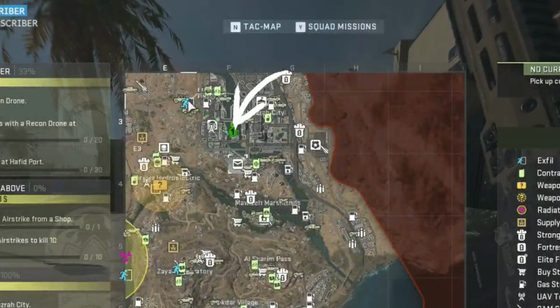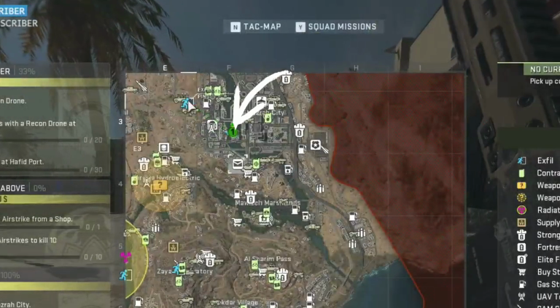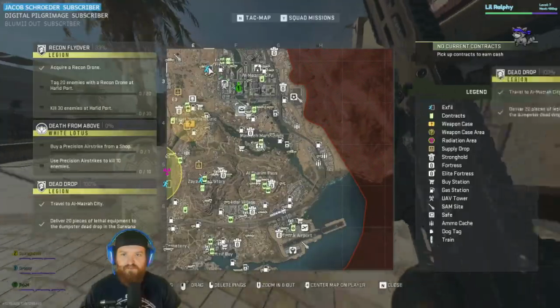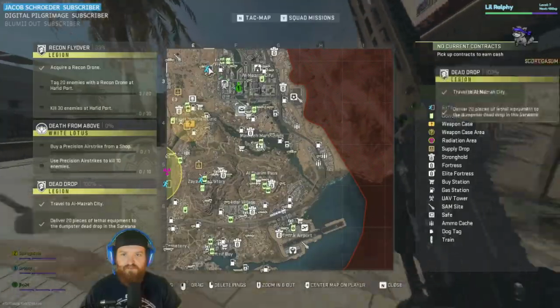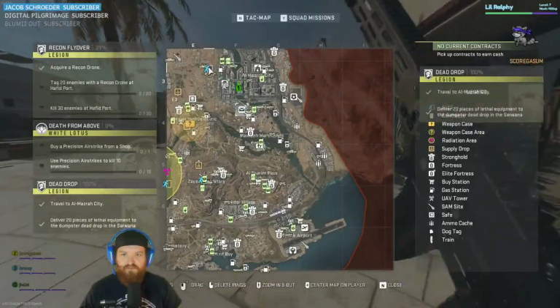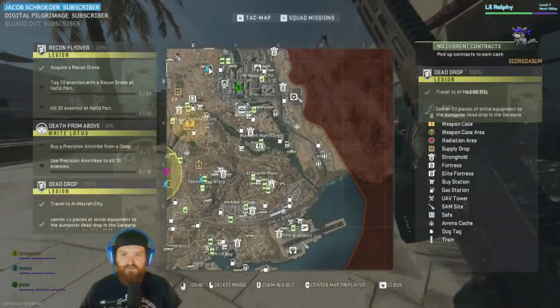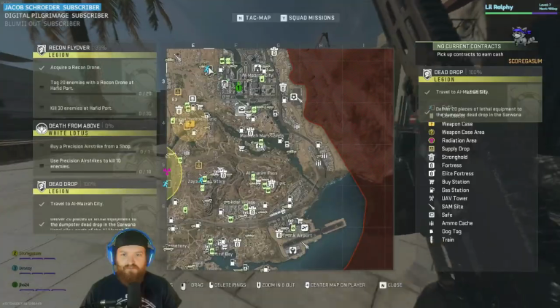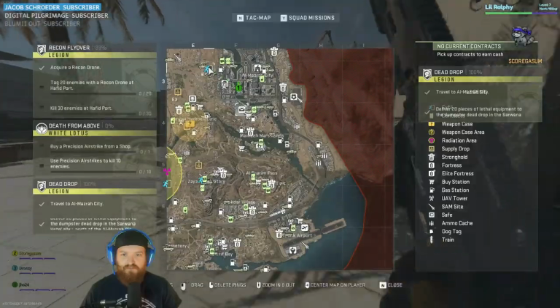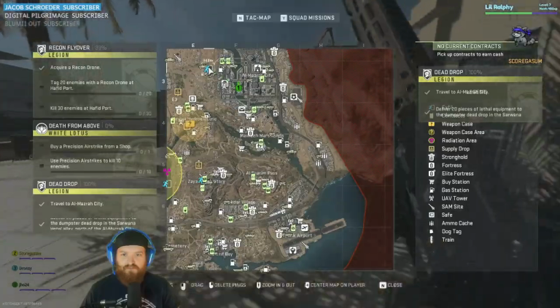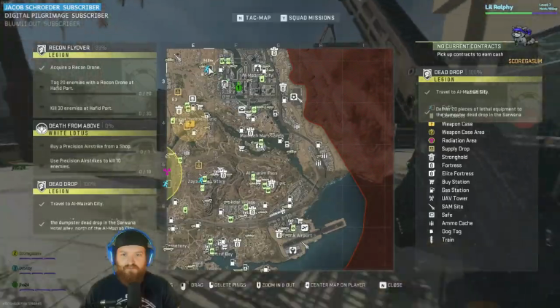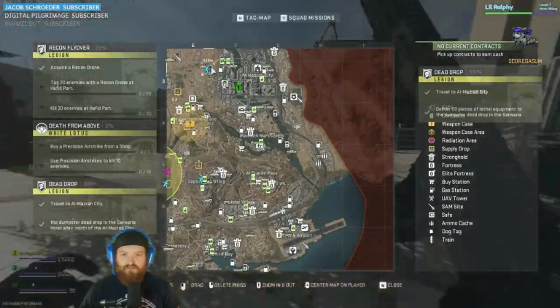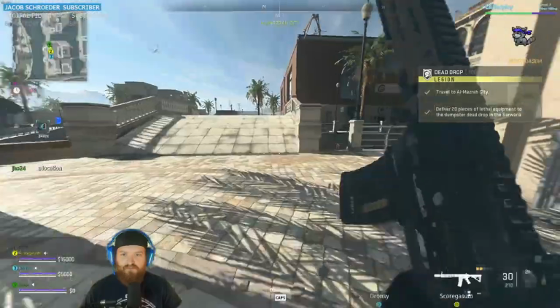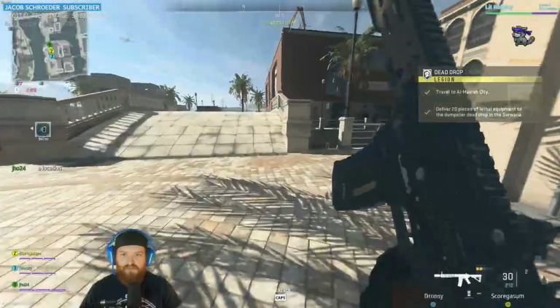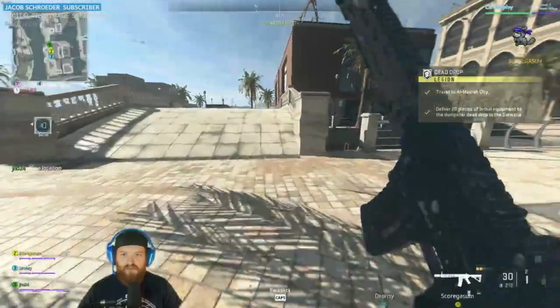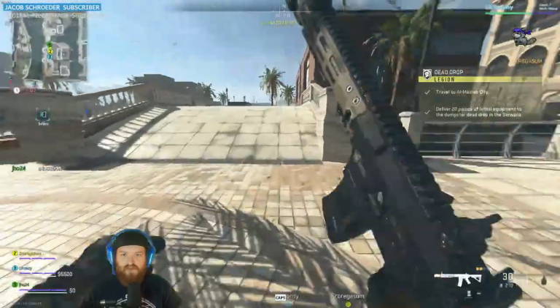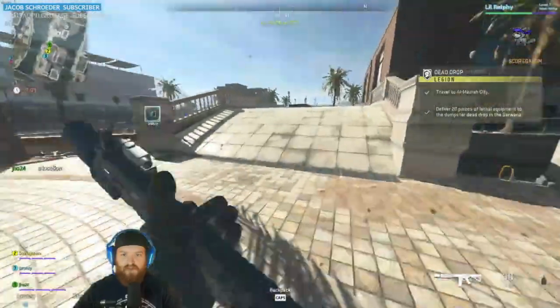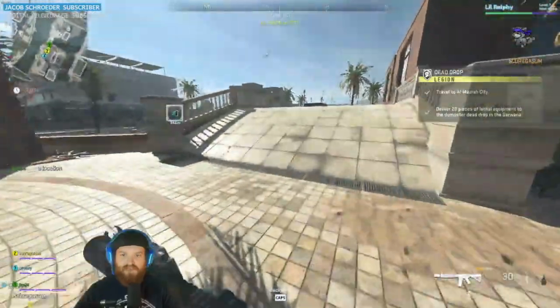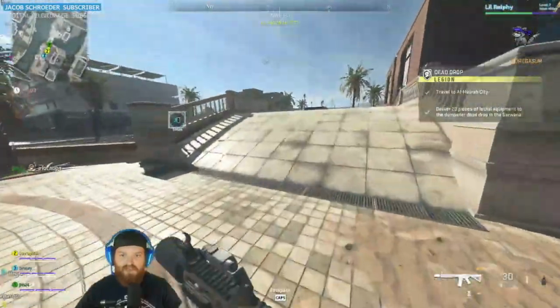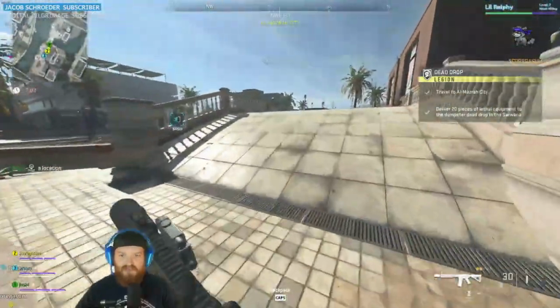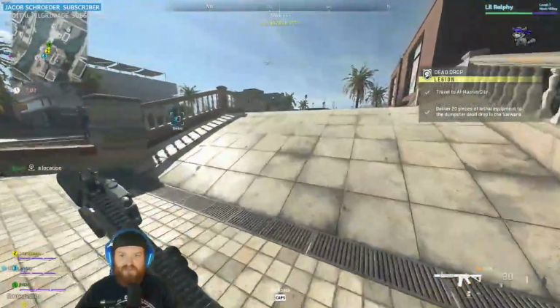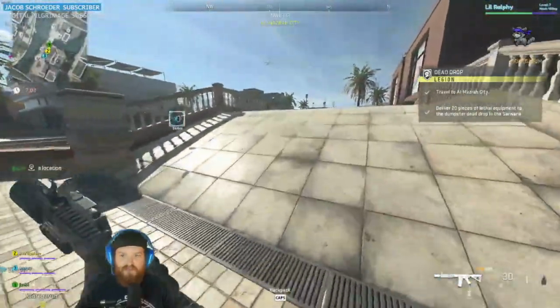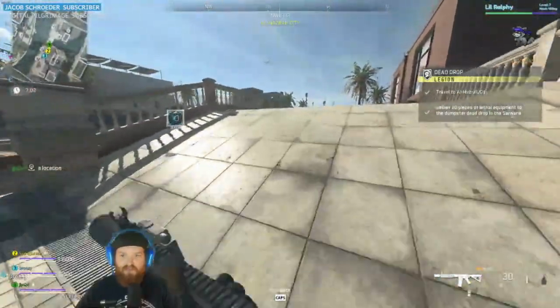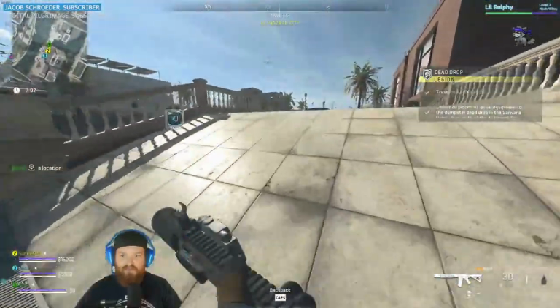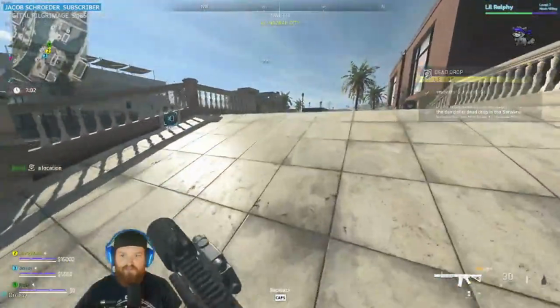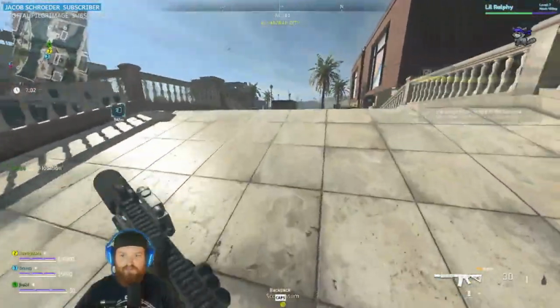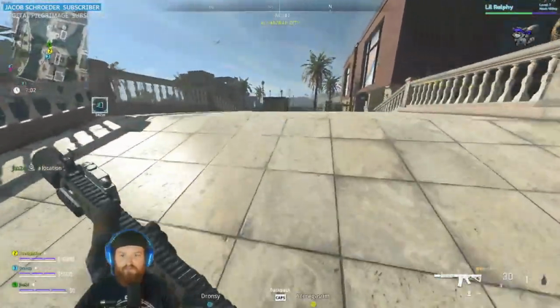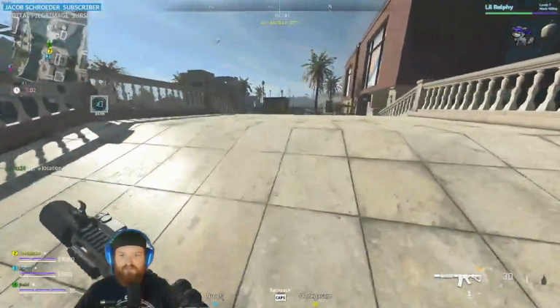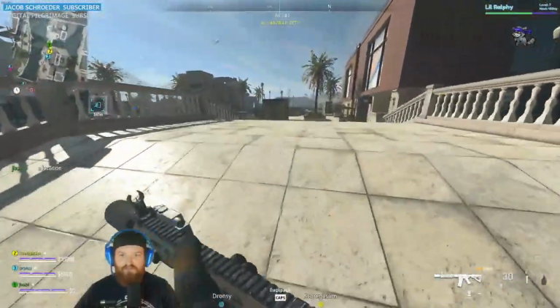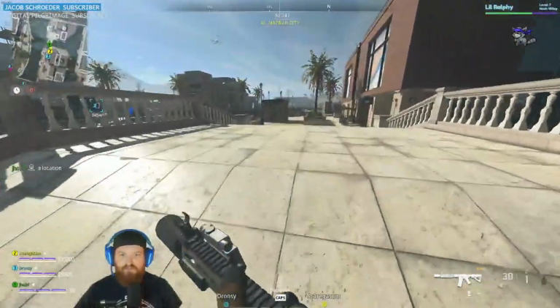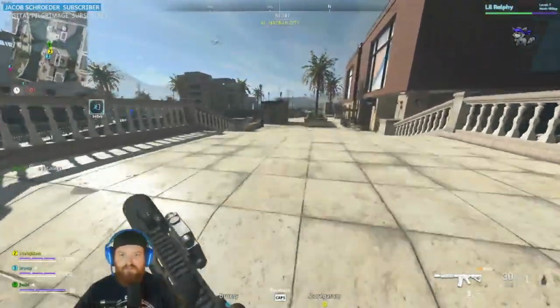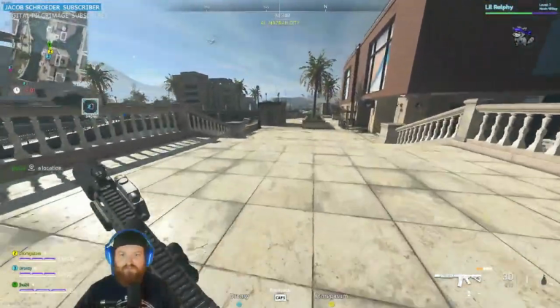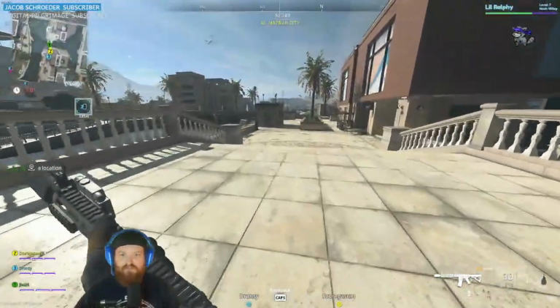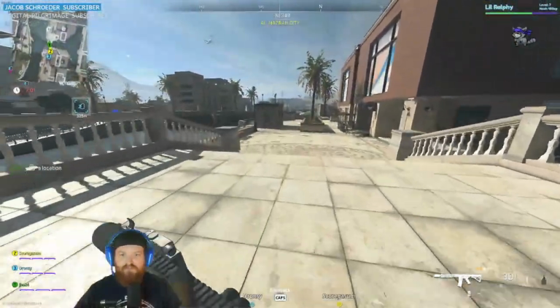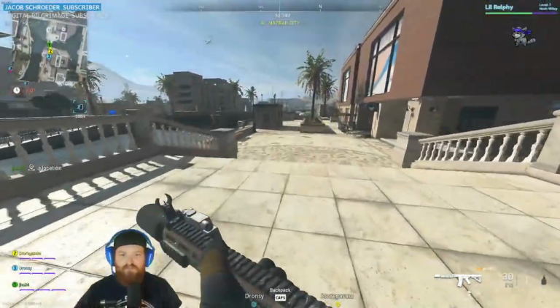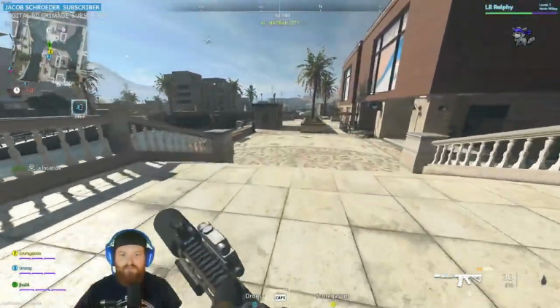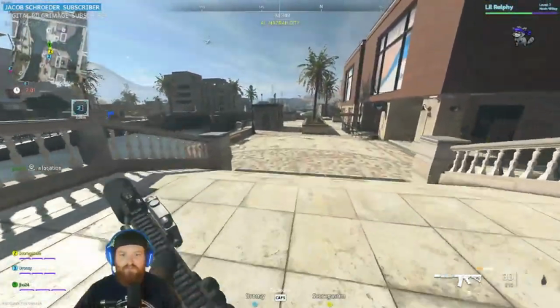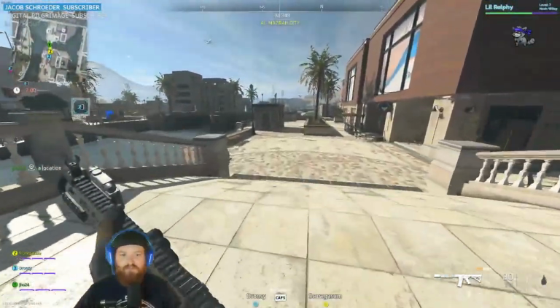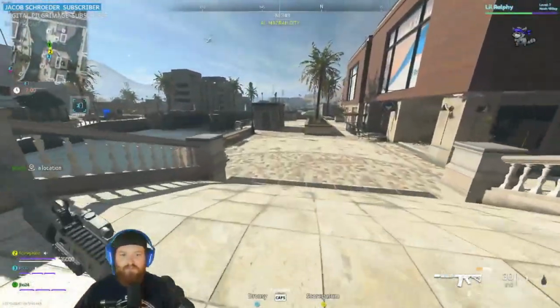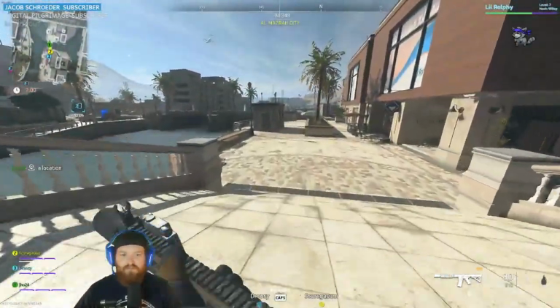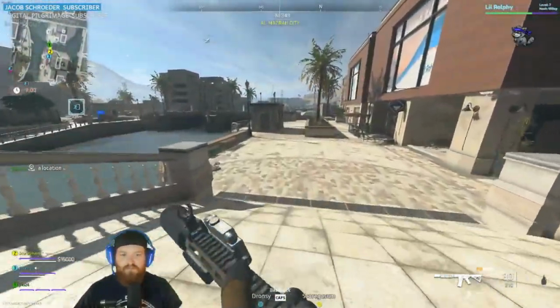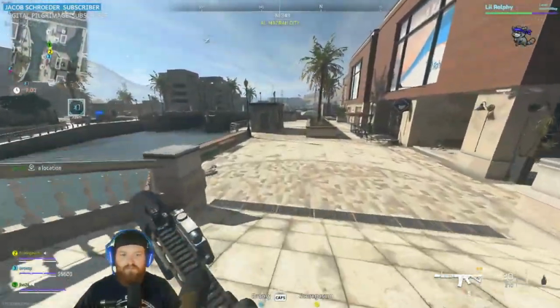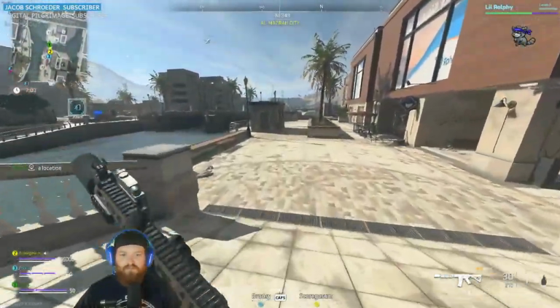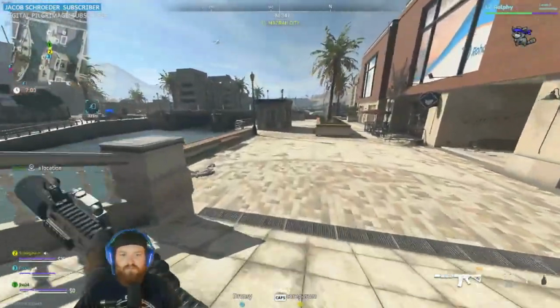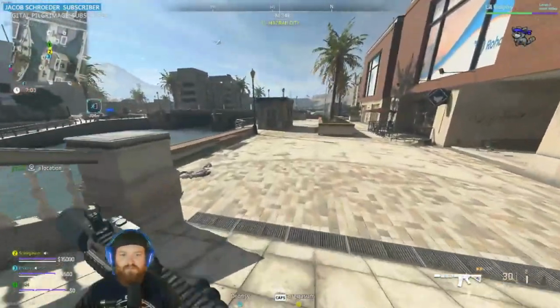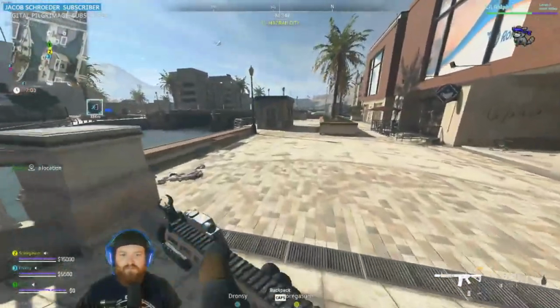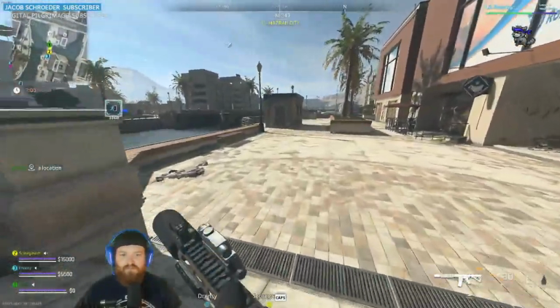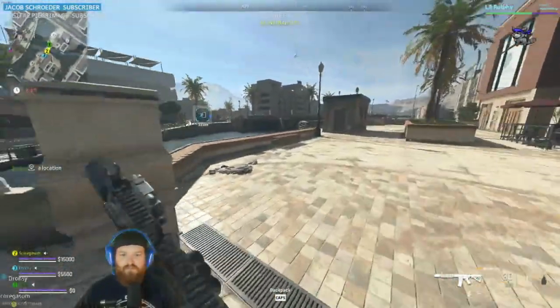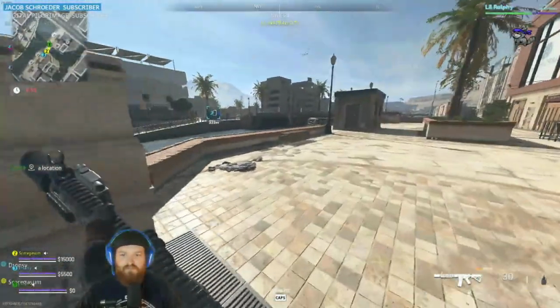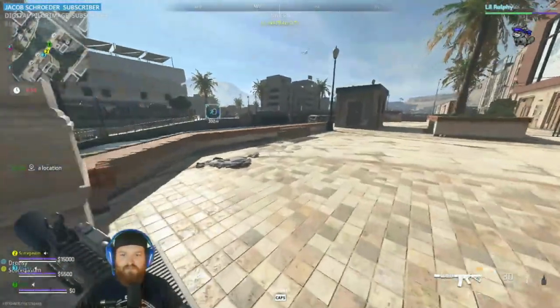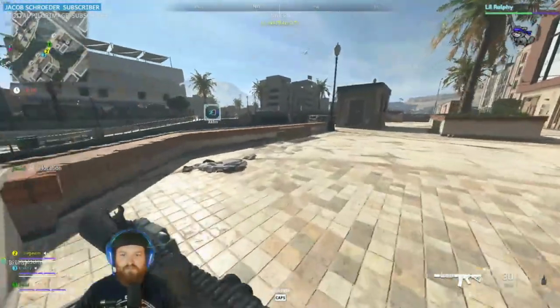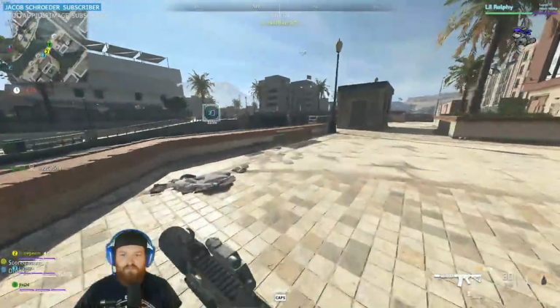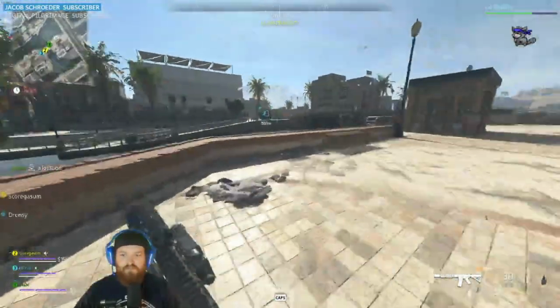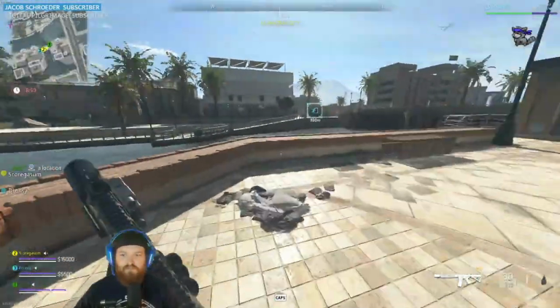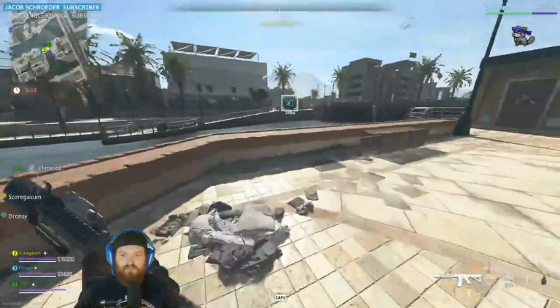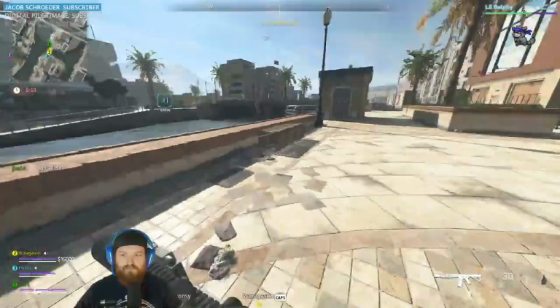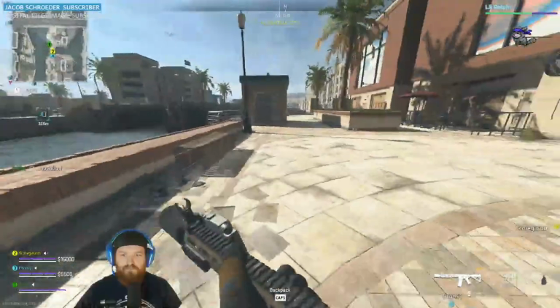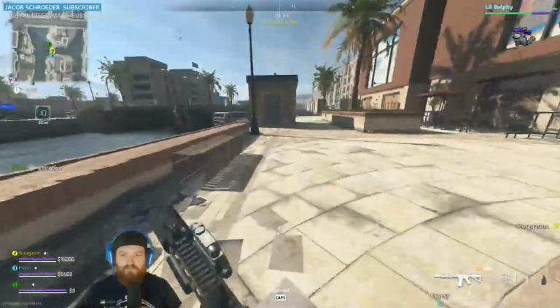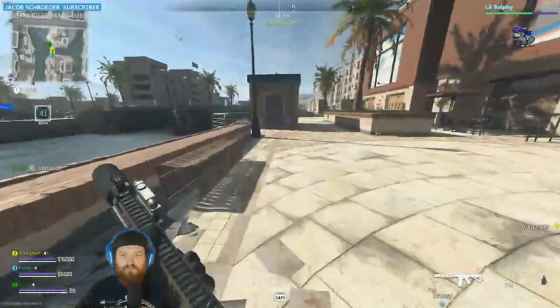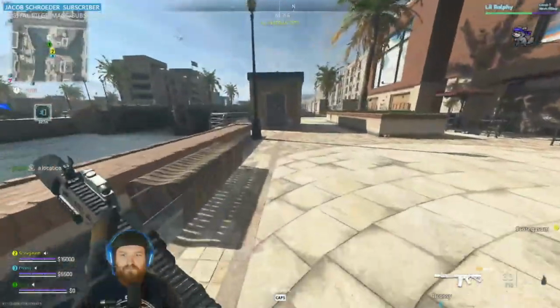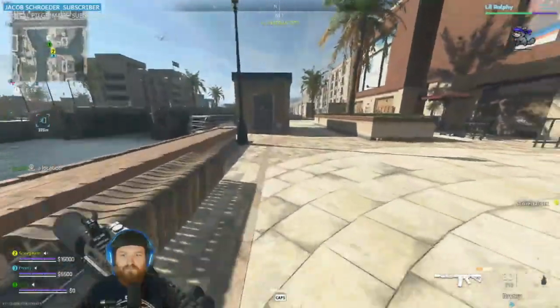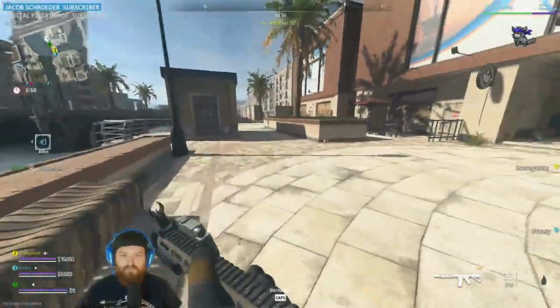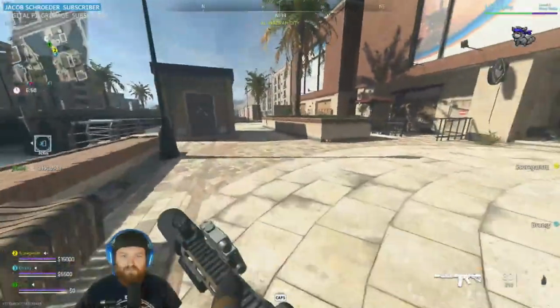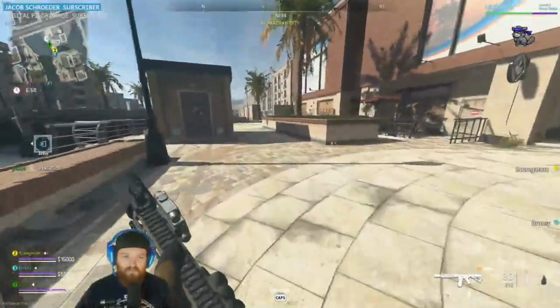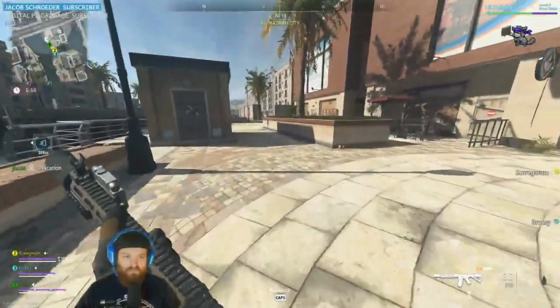So as you can see here, right in al-Mazra city, right where we are running here, is where the key will go. You'll run up to this little booth right here, and that's exactly what you're gonna go ahead and open.